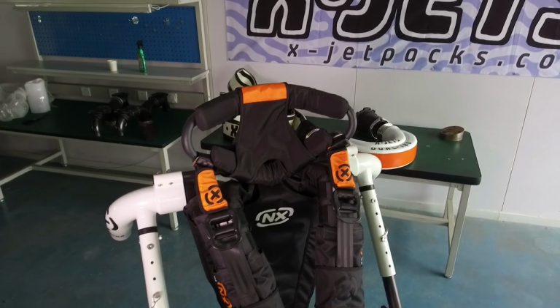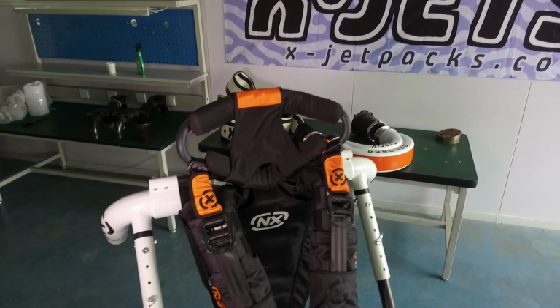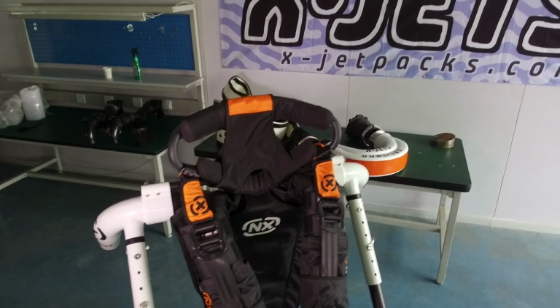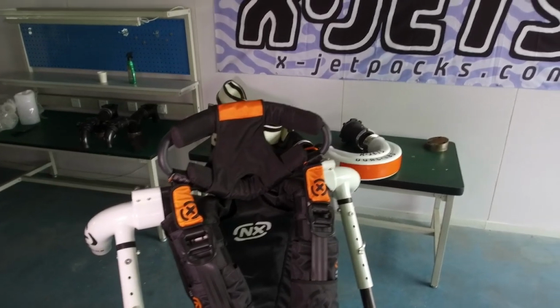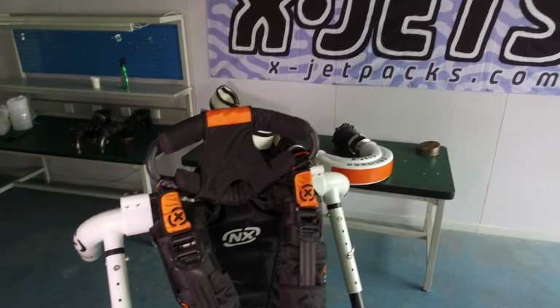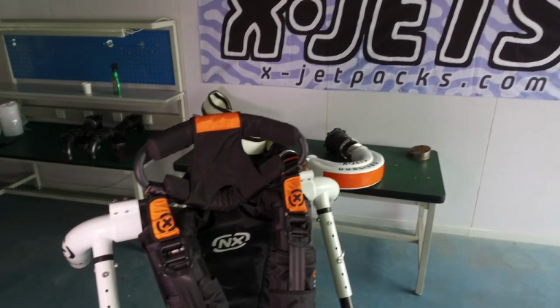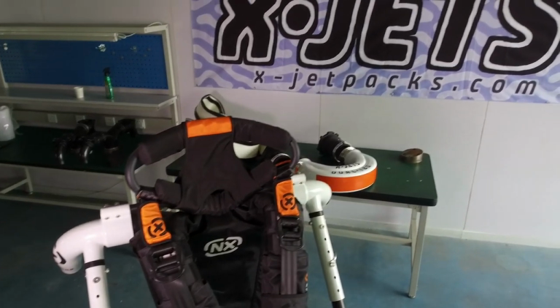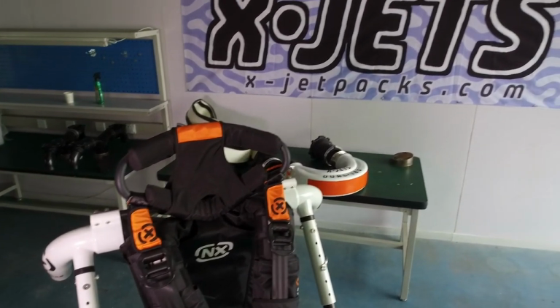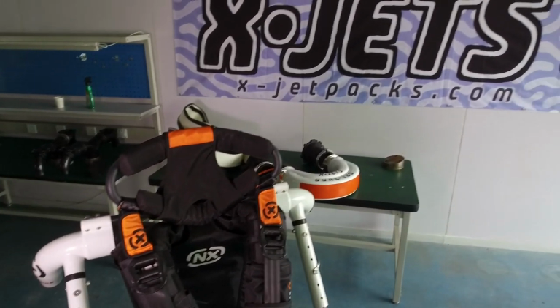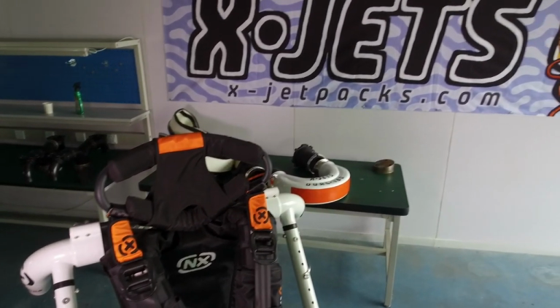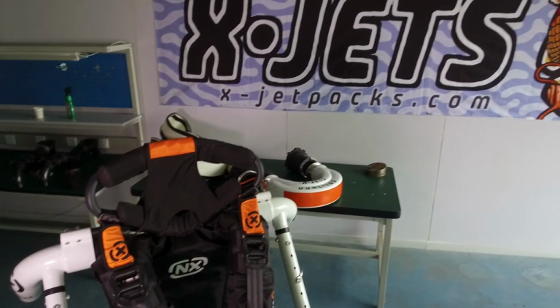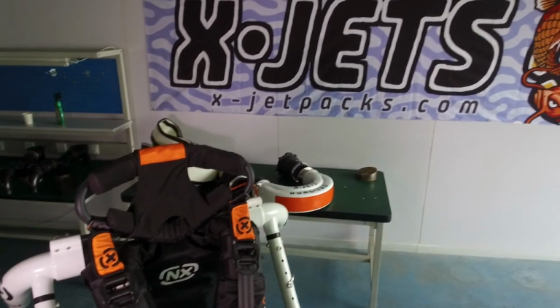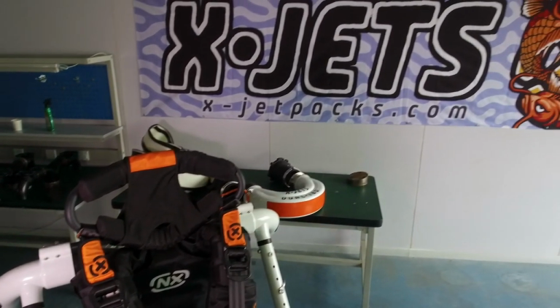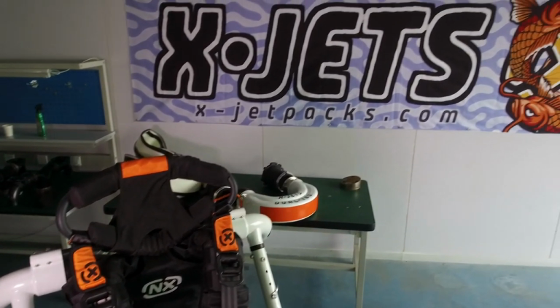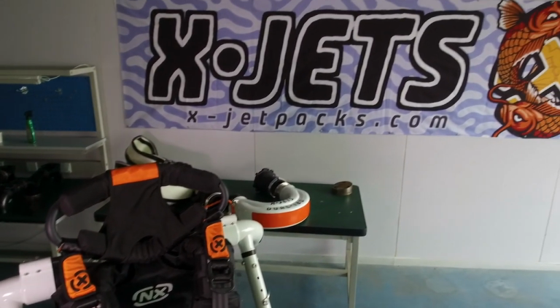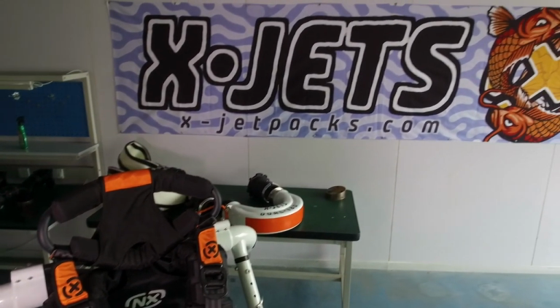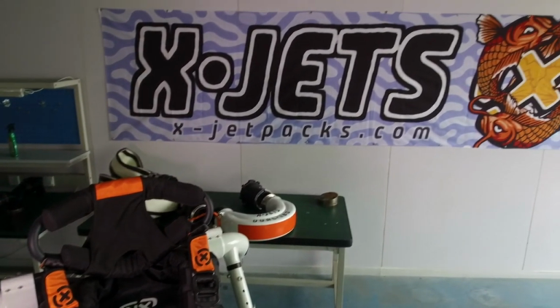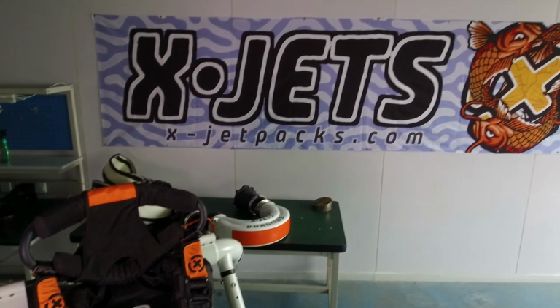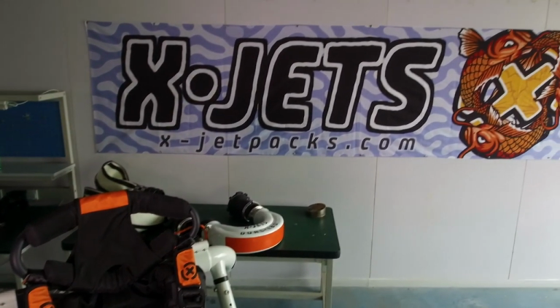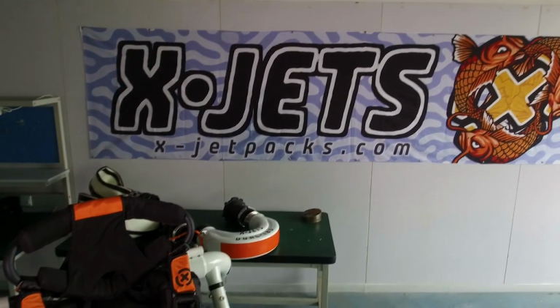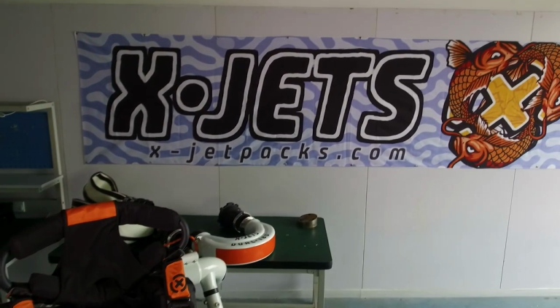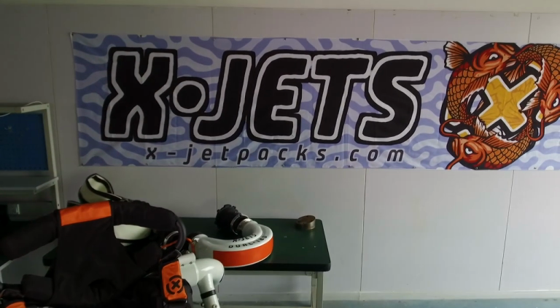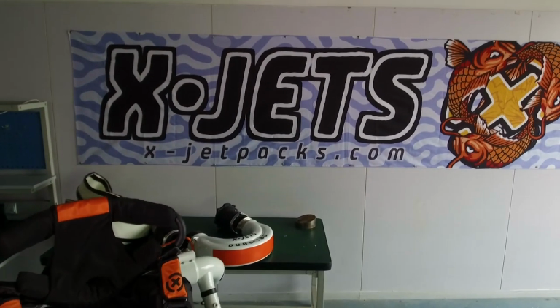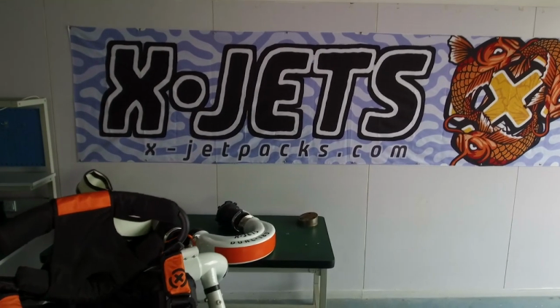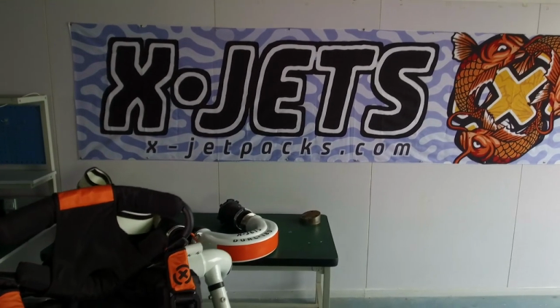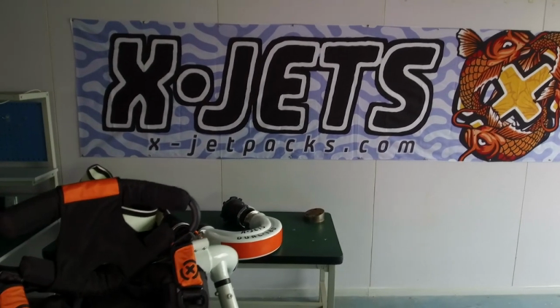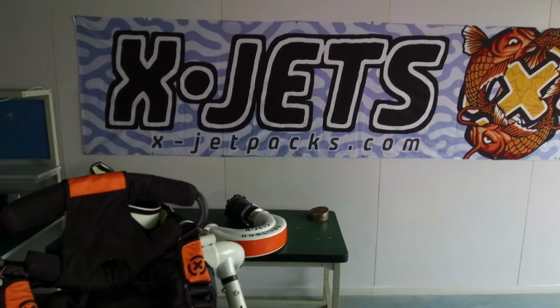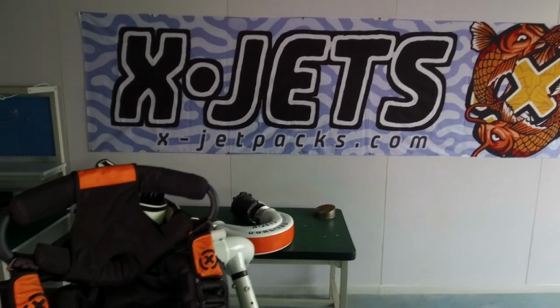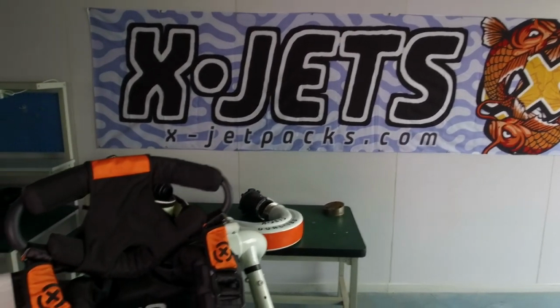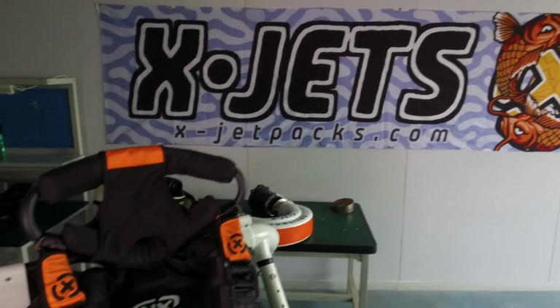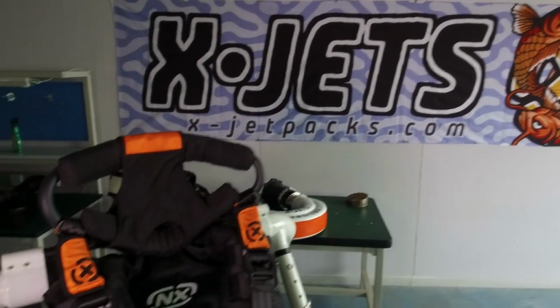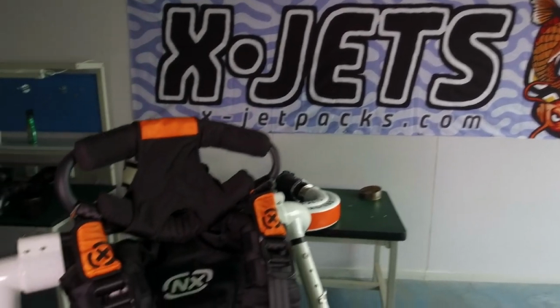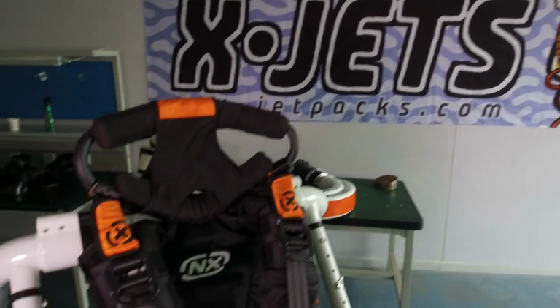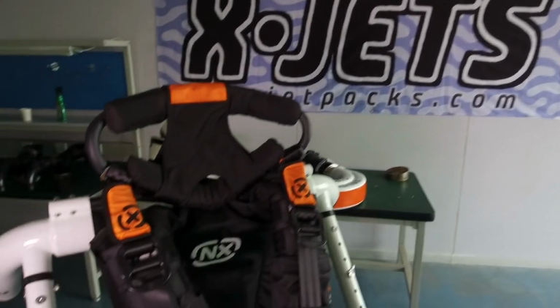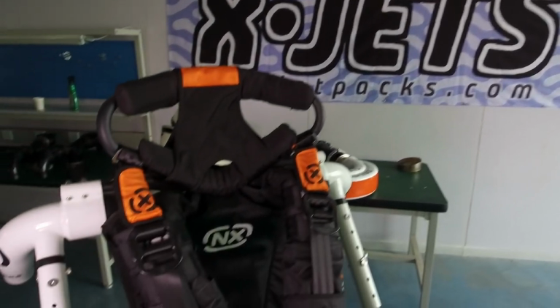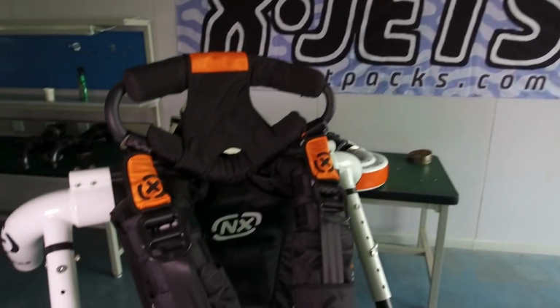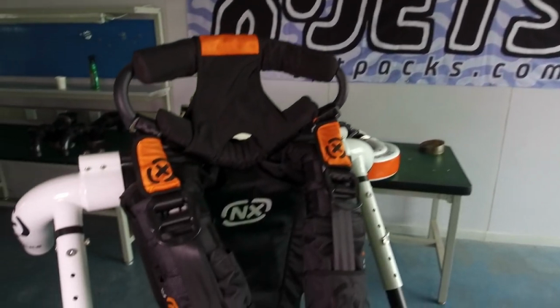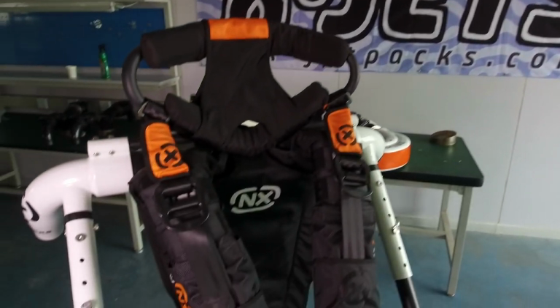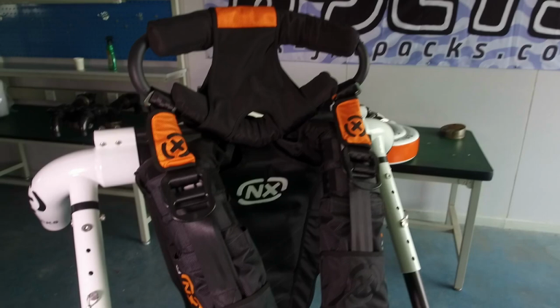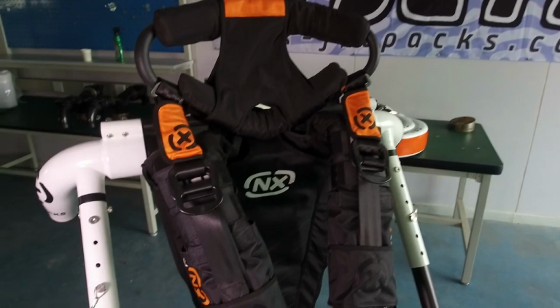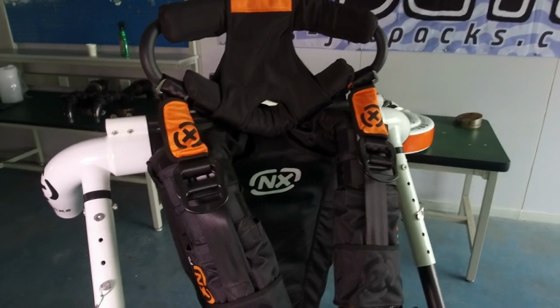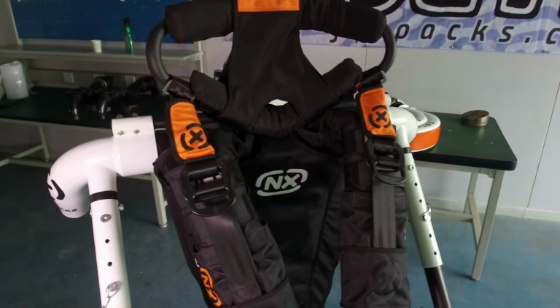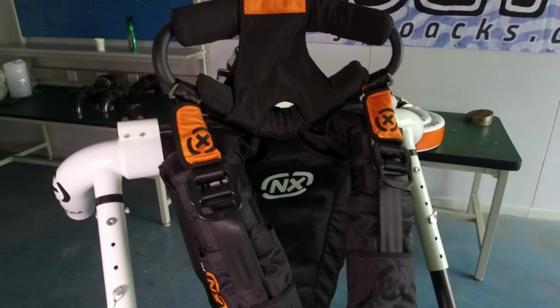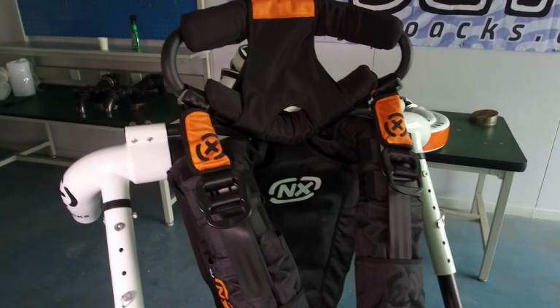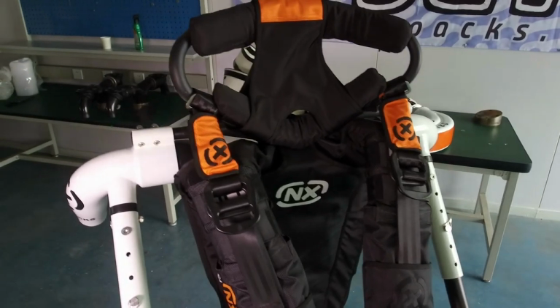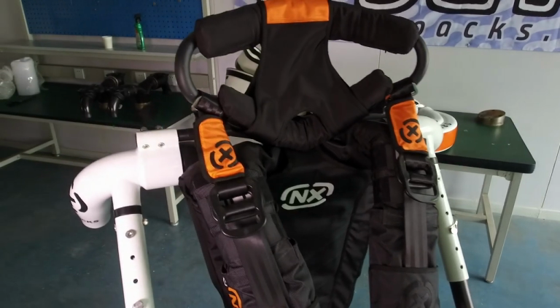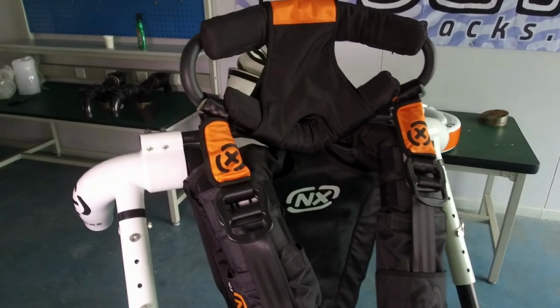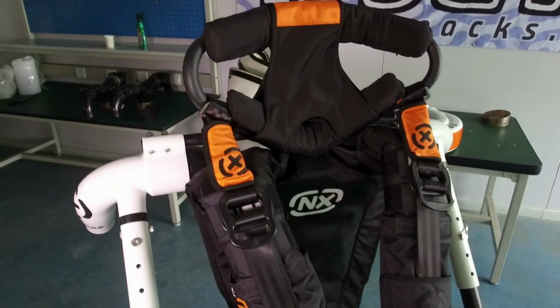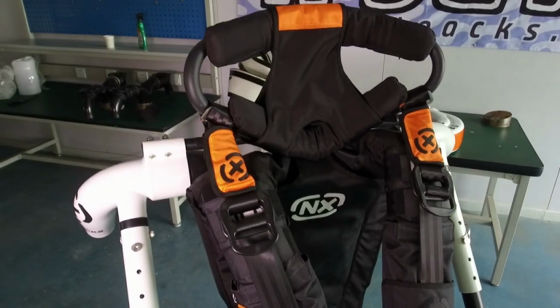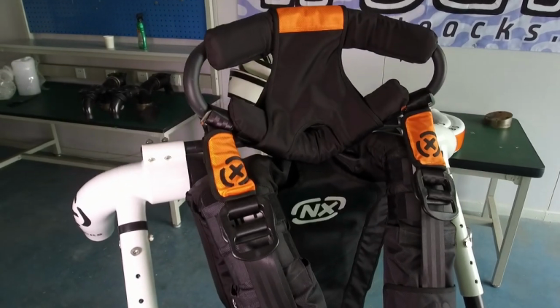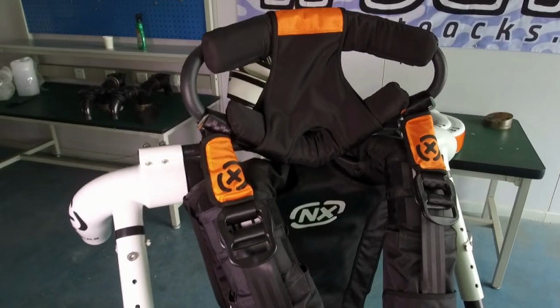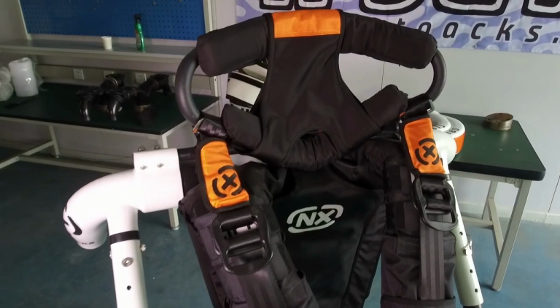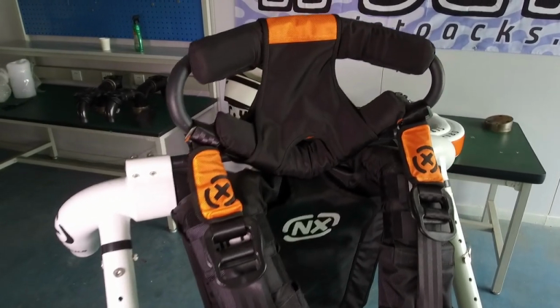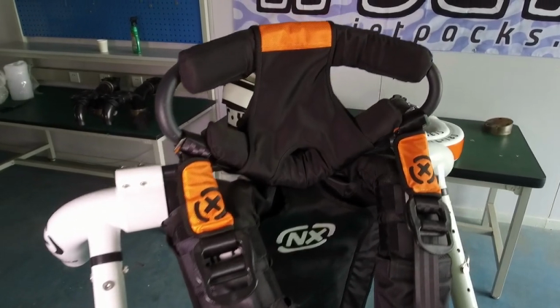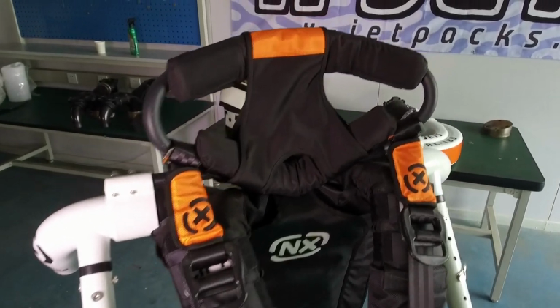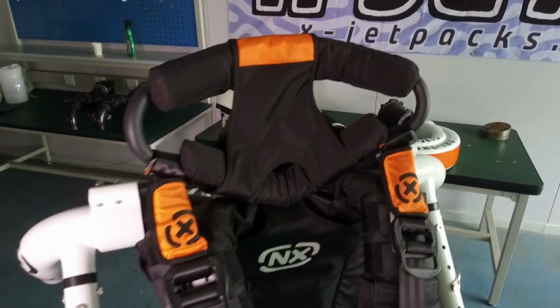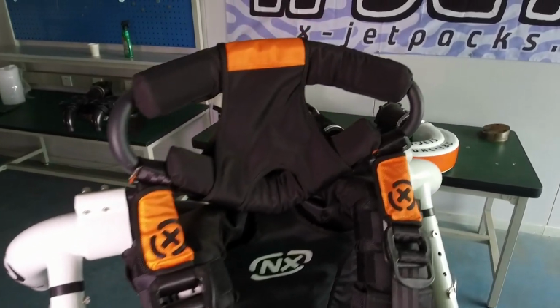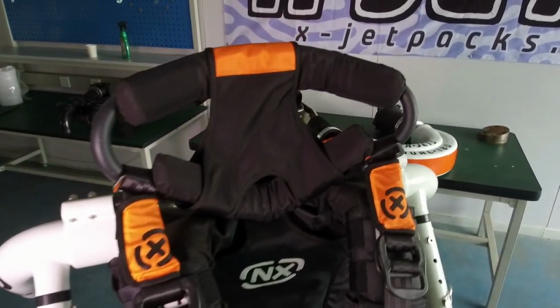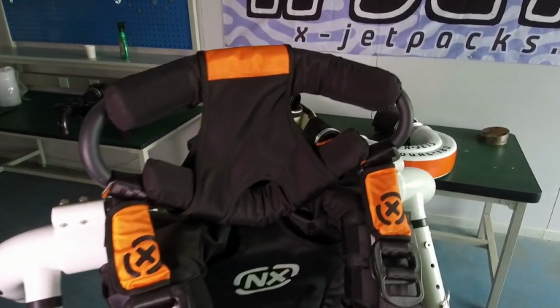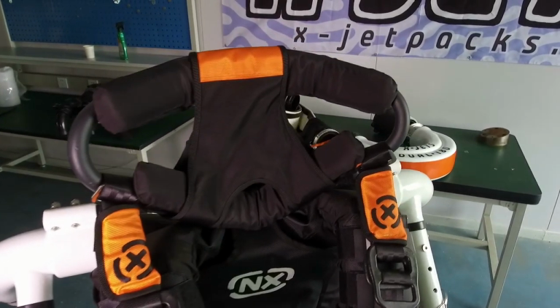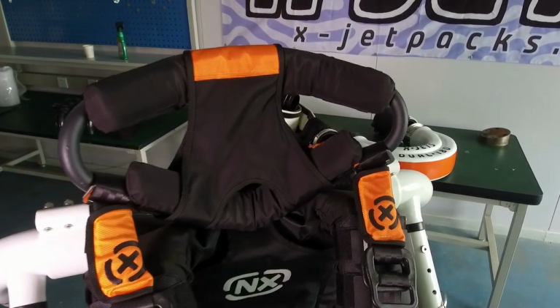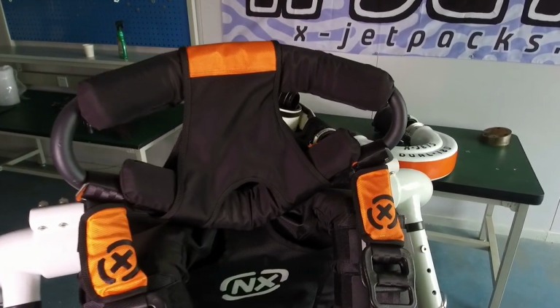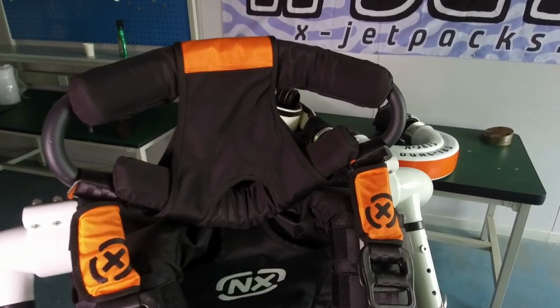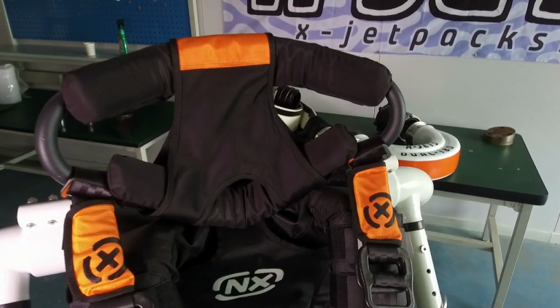All right, welcome to xjetpaks.com. Today we're going to look at the XJetPak NX and everything that comes with this set.